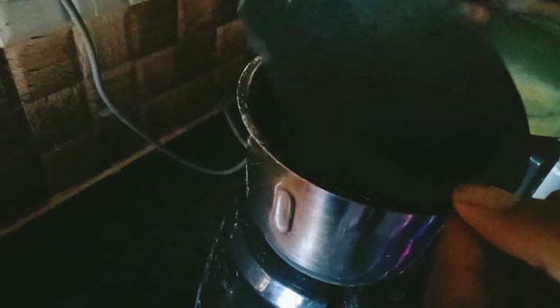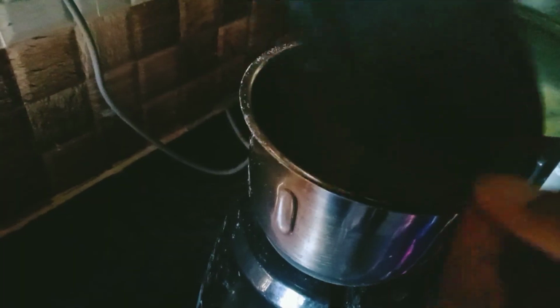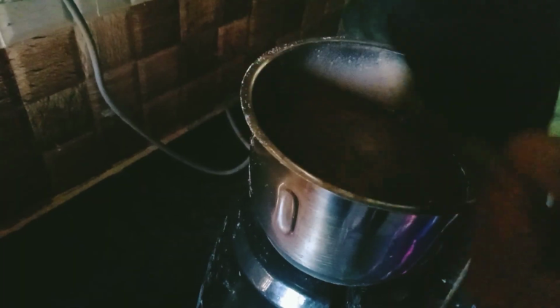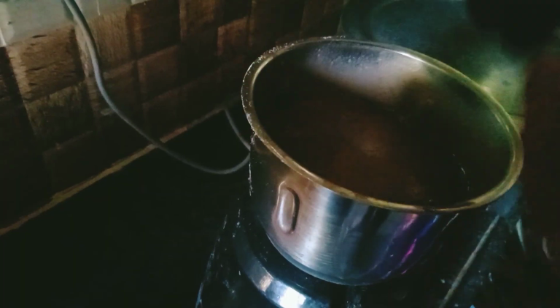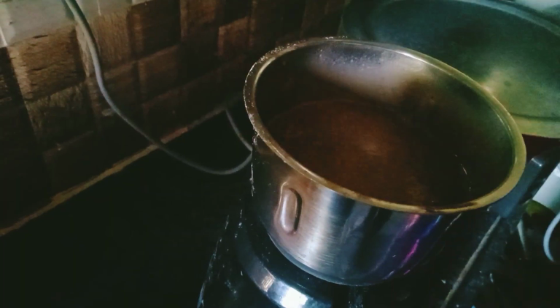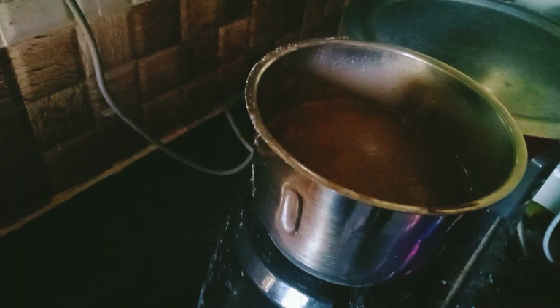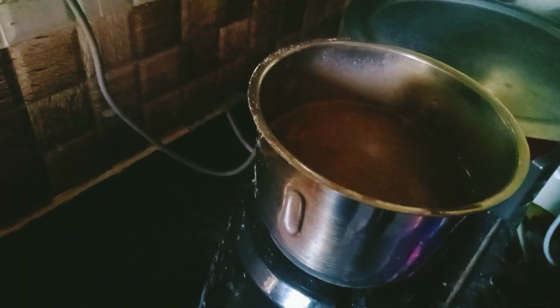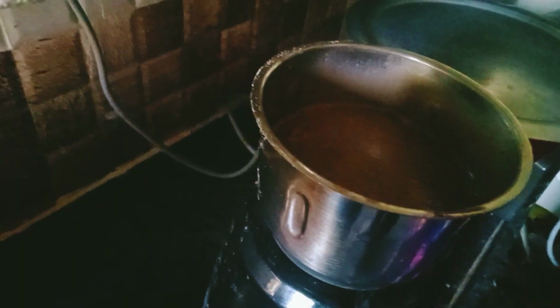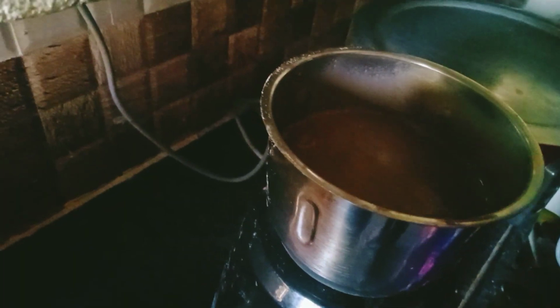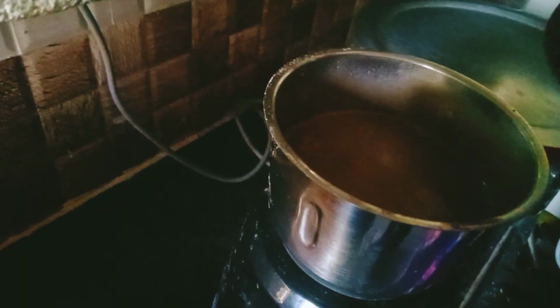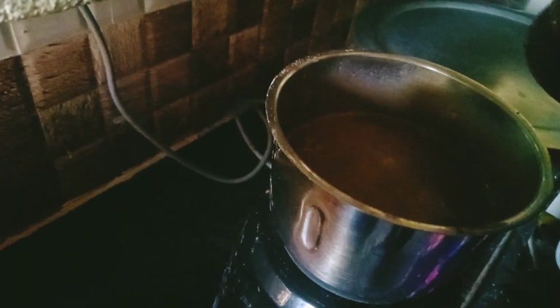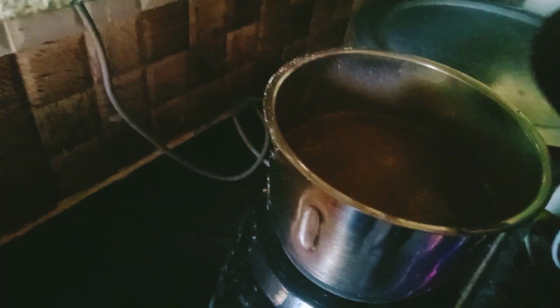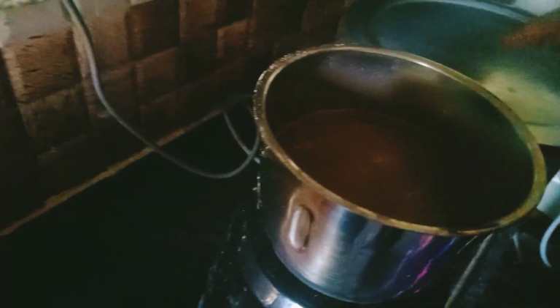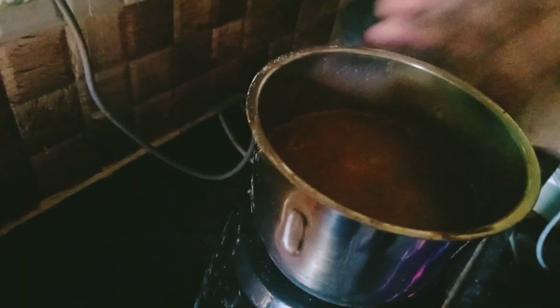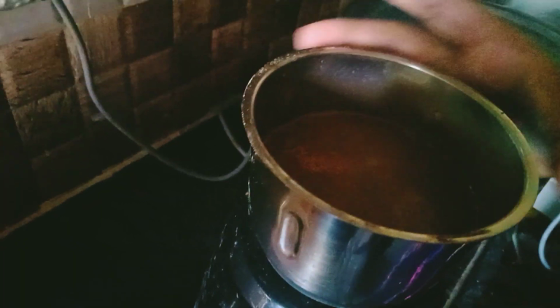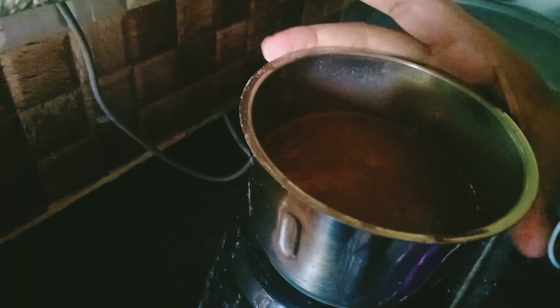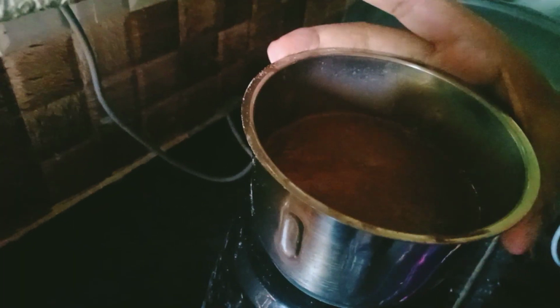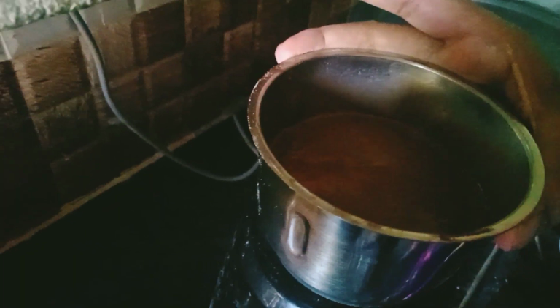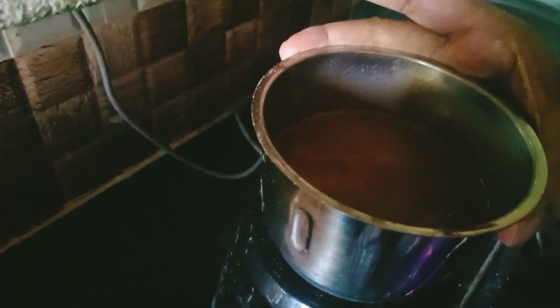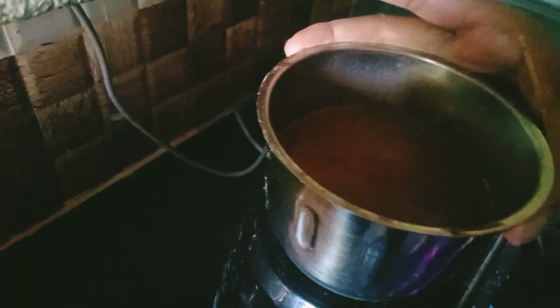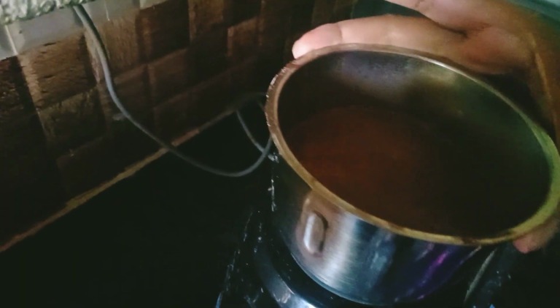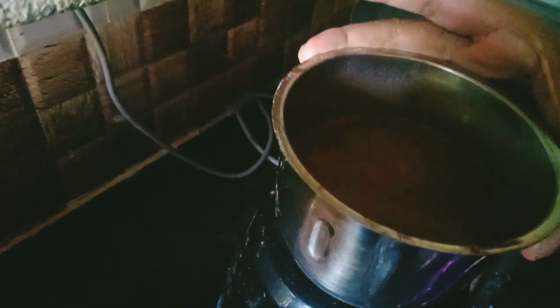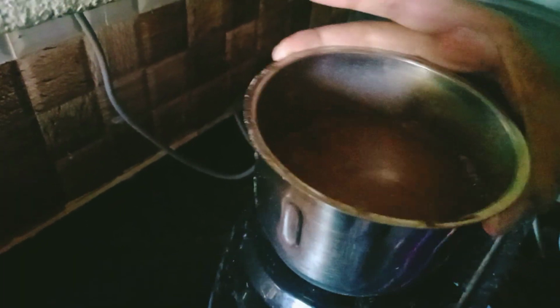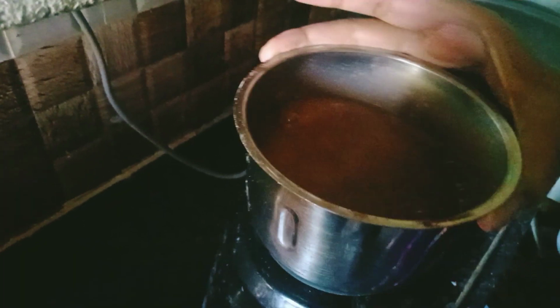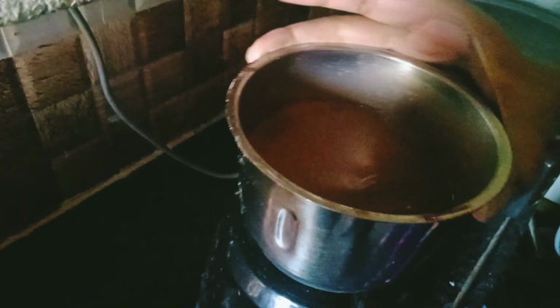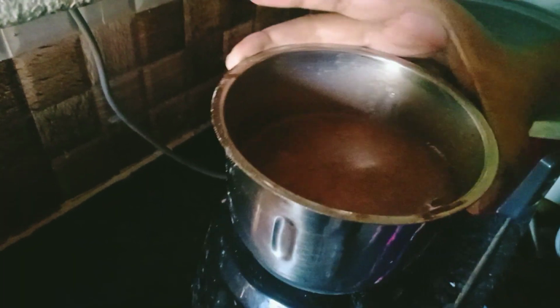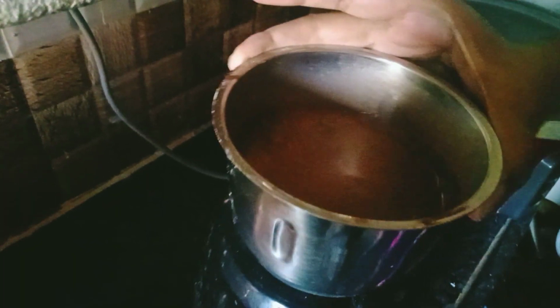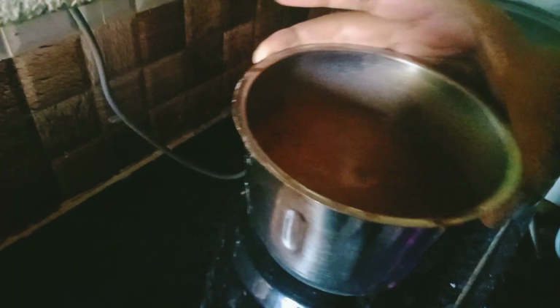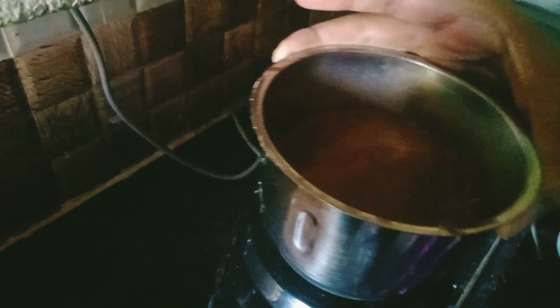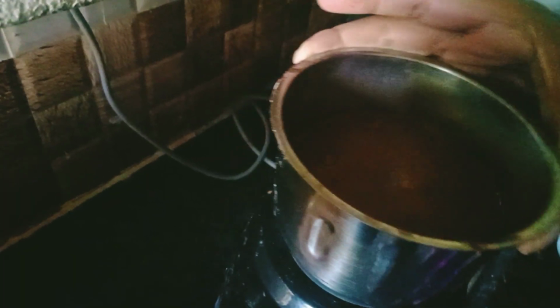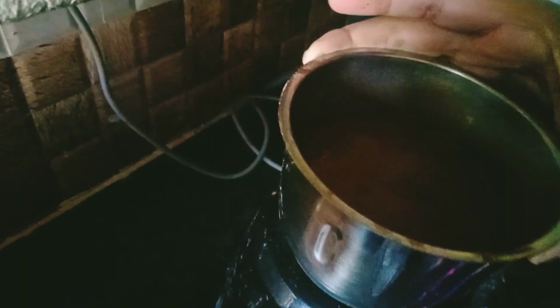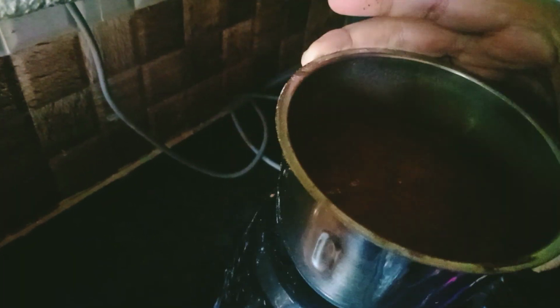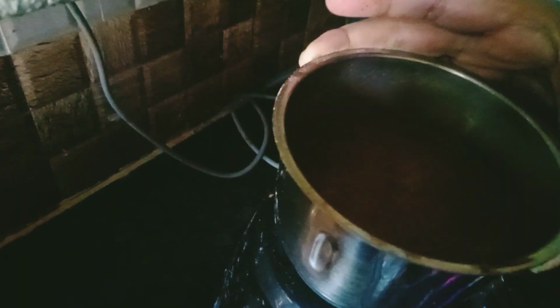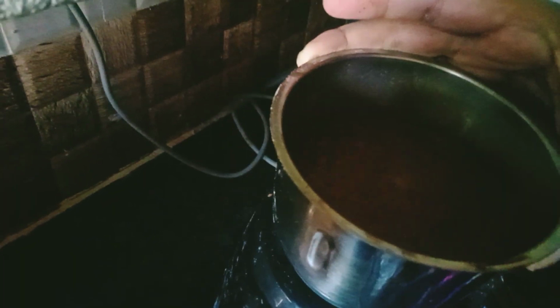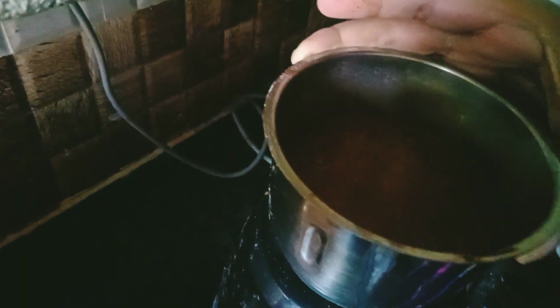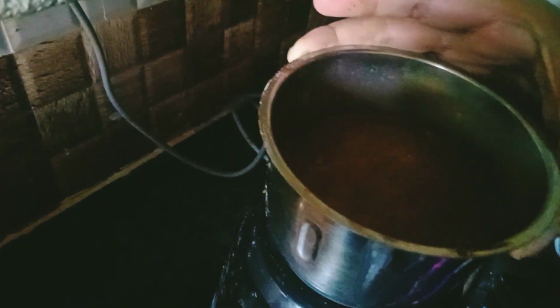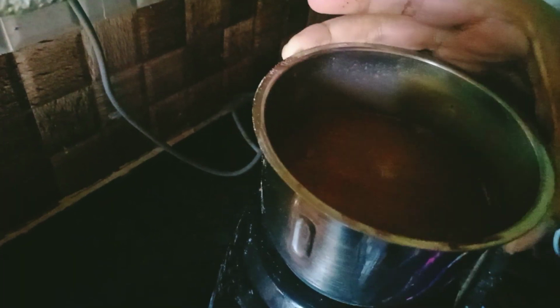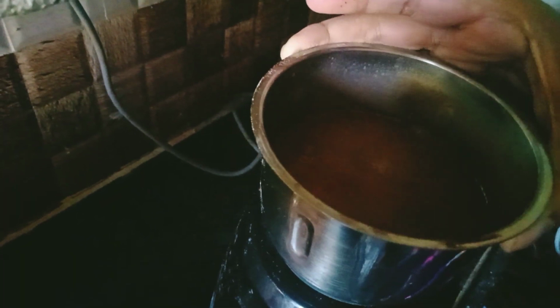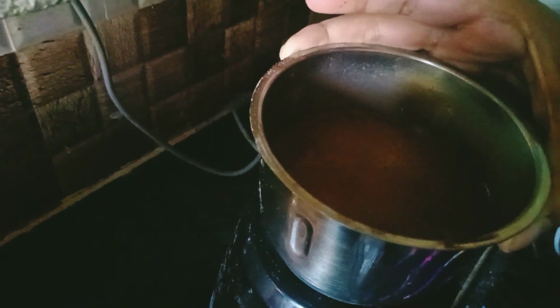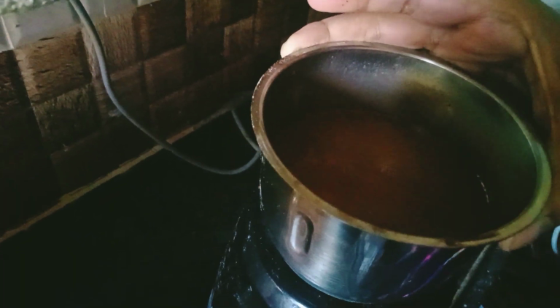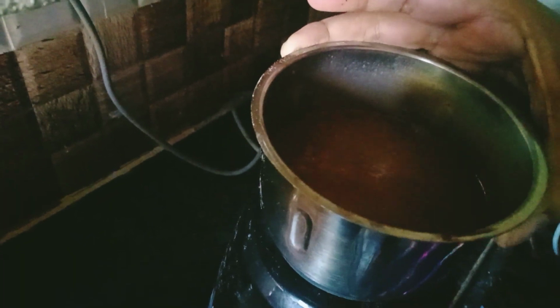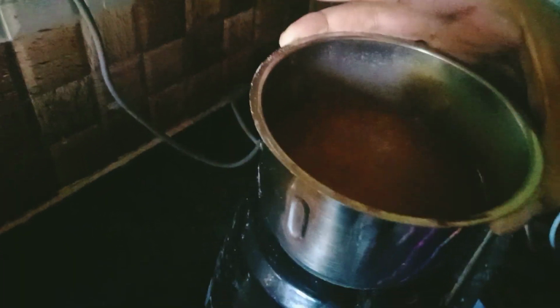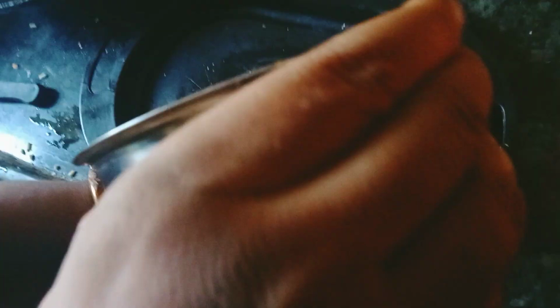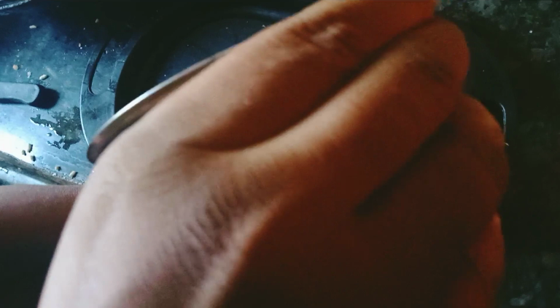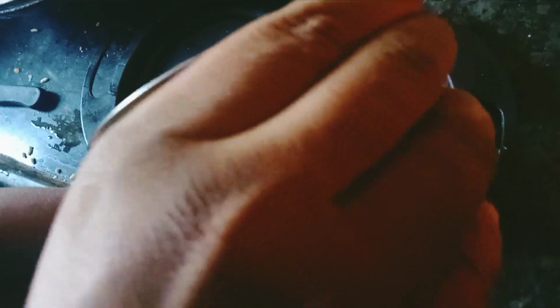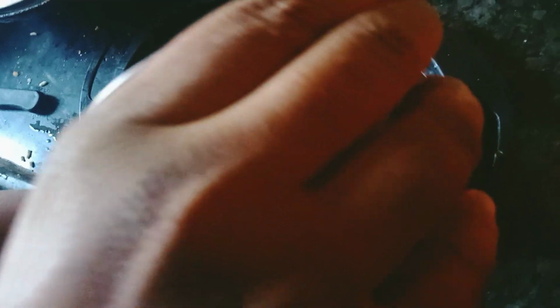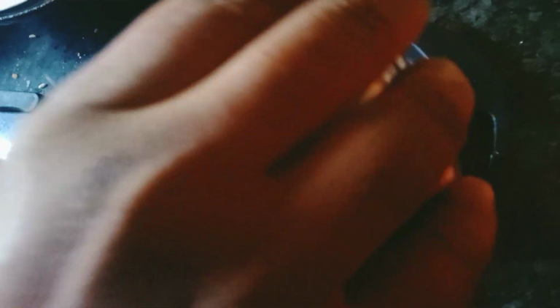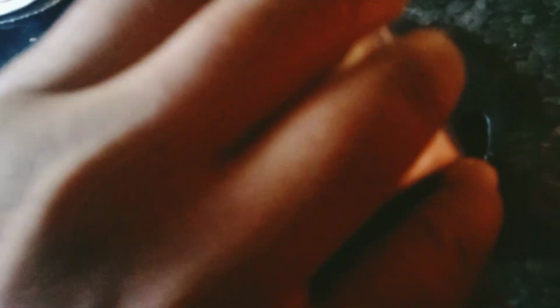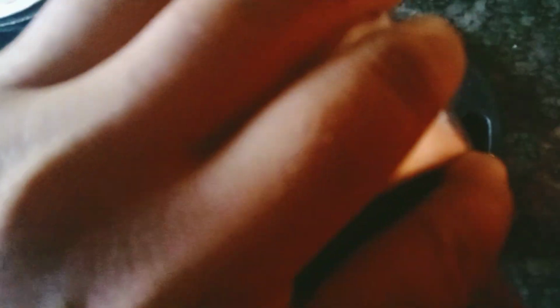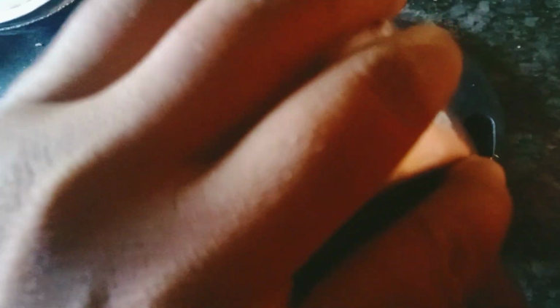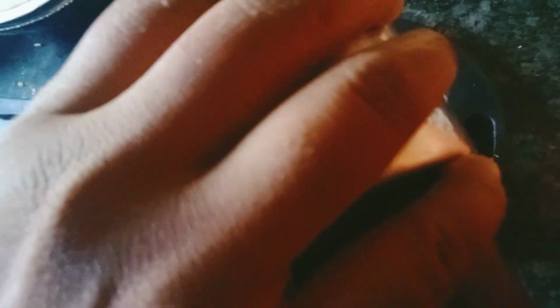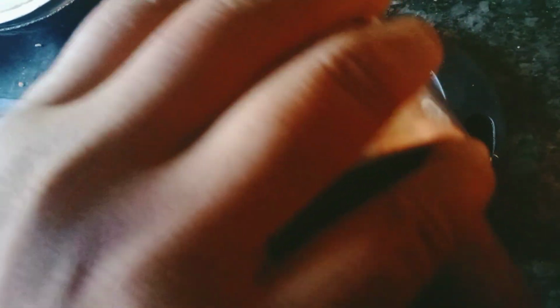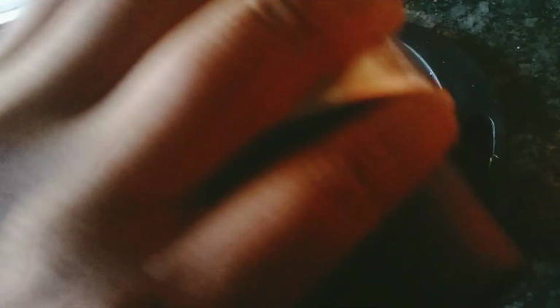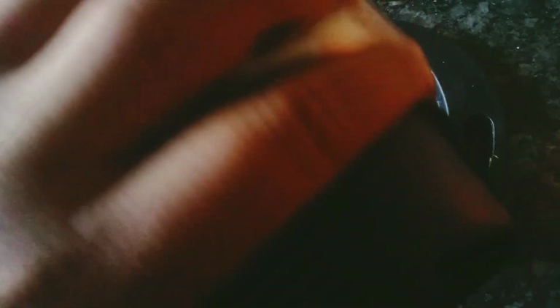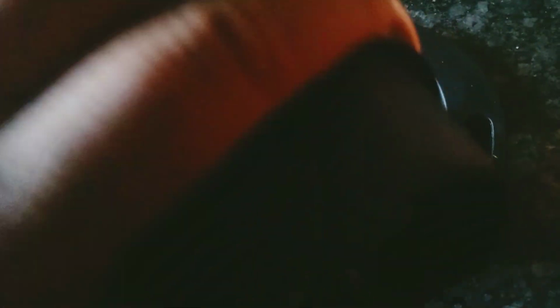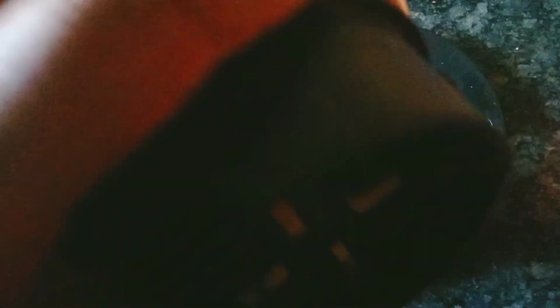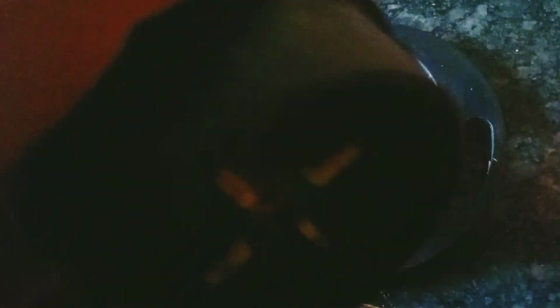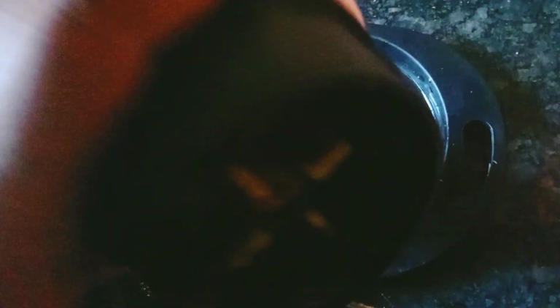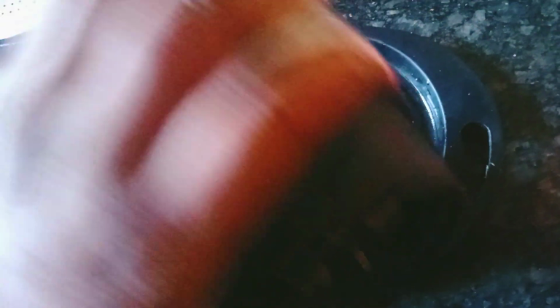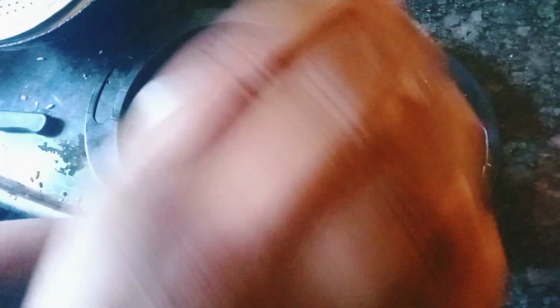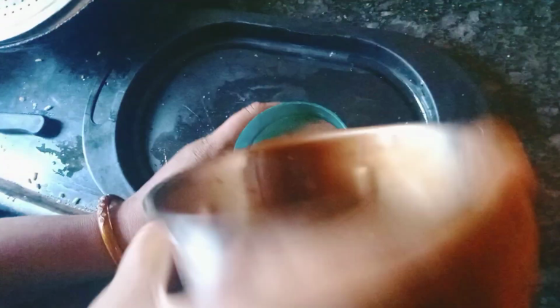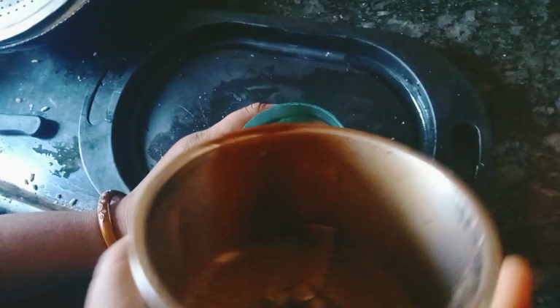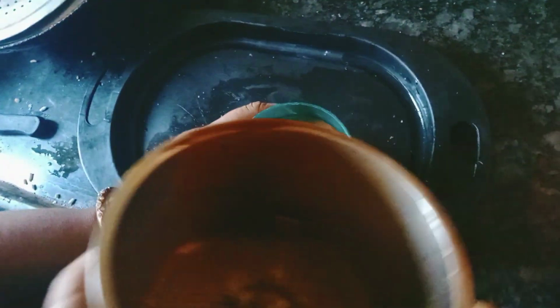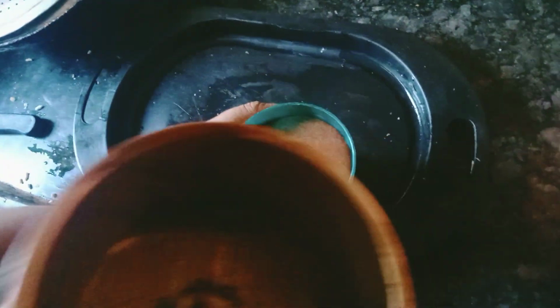The chocolate banana milkshake is ready.